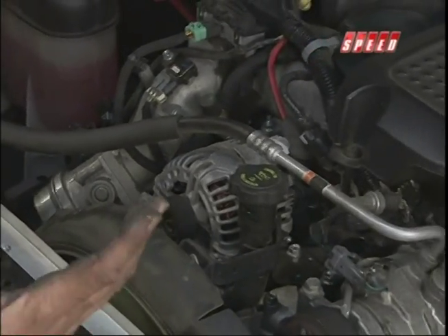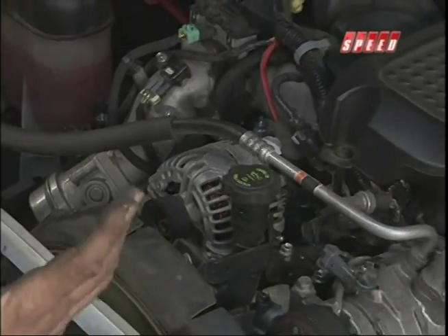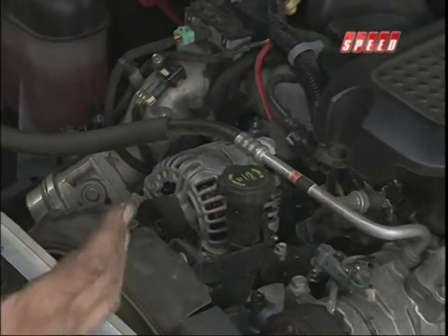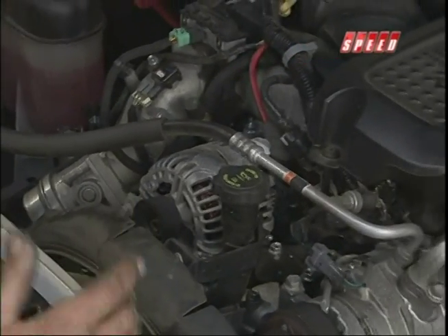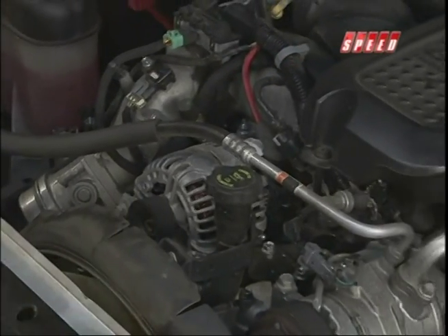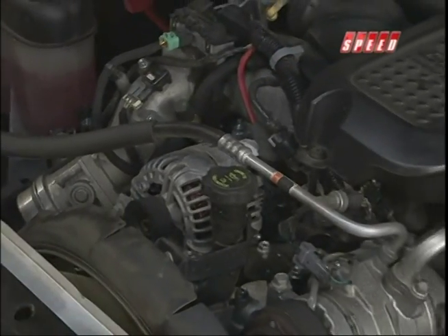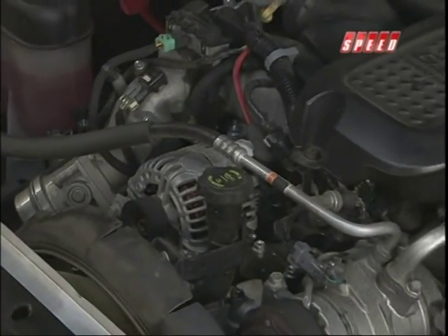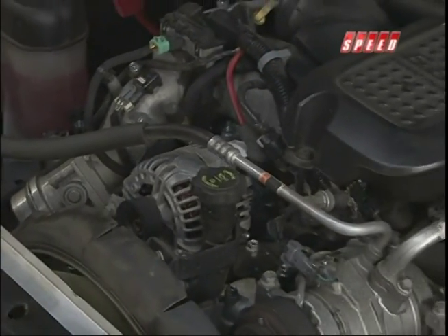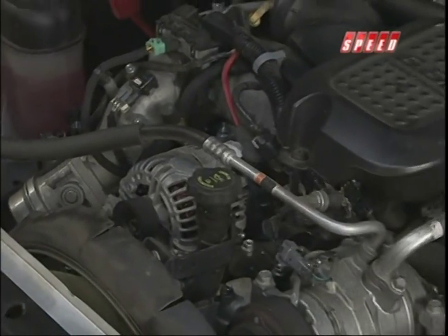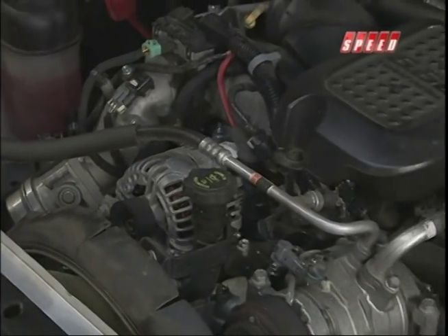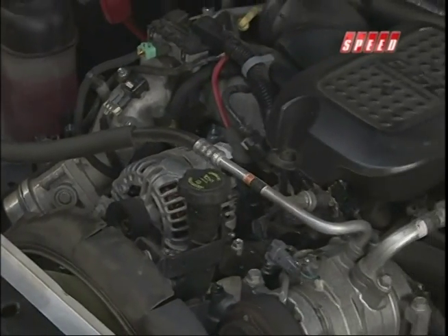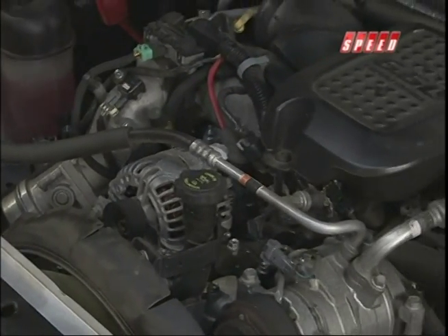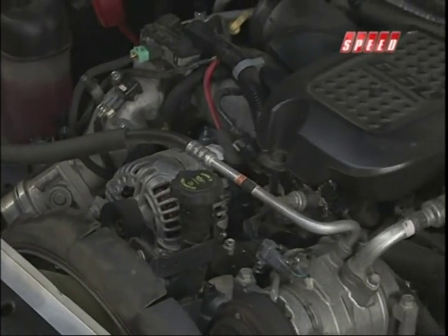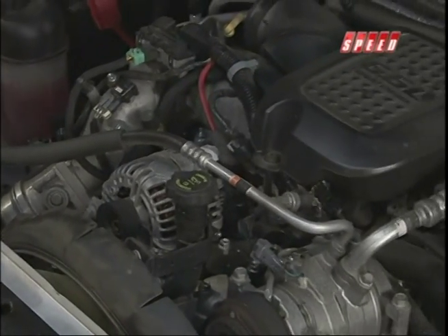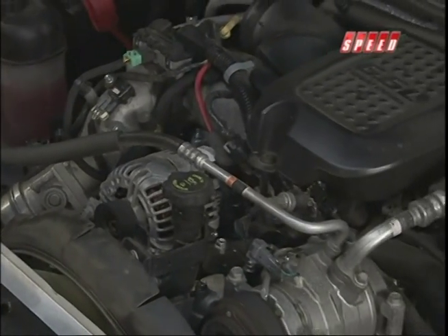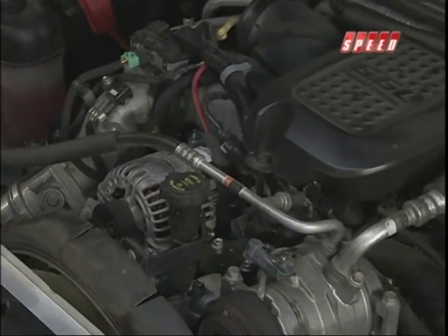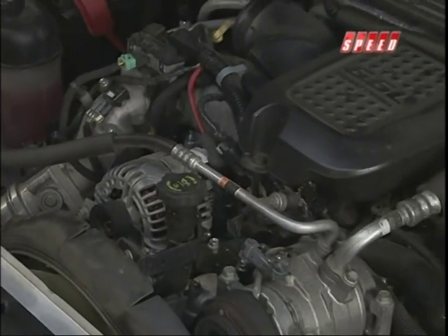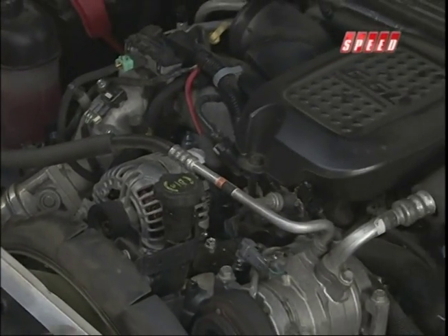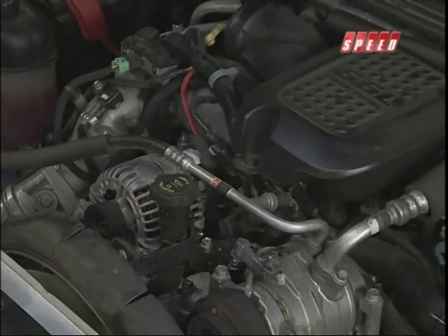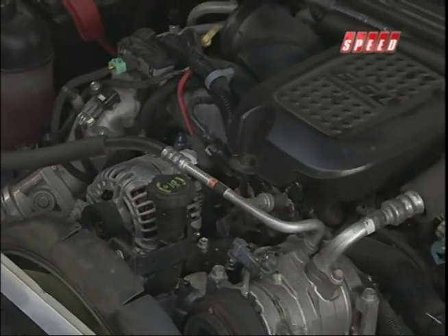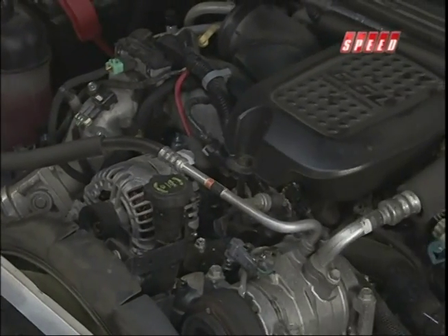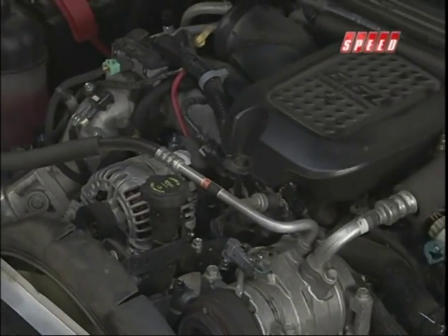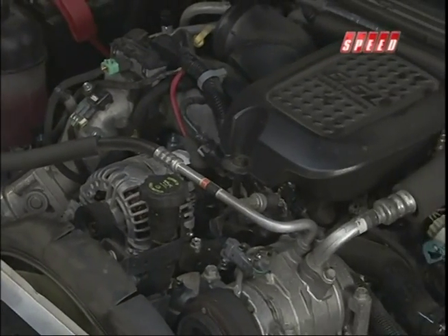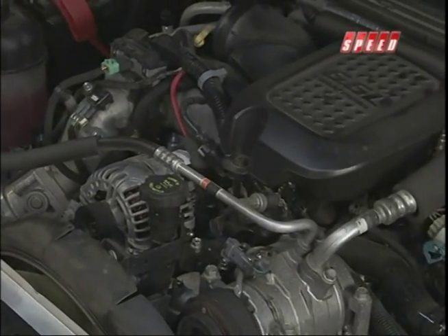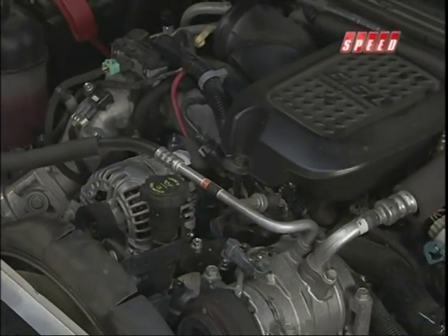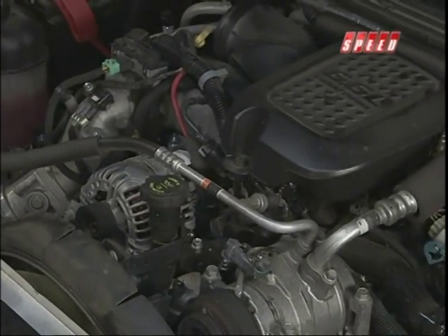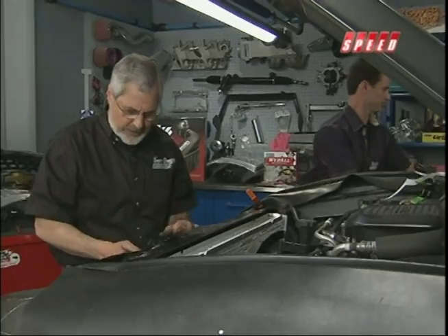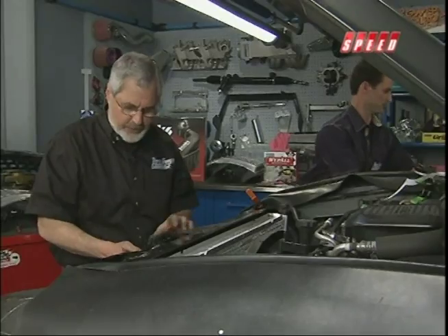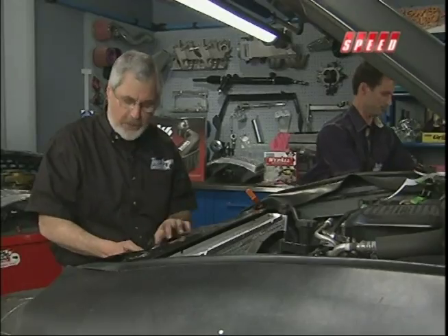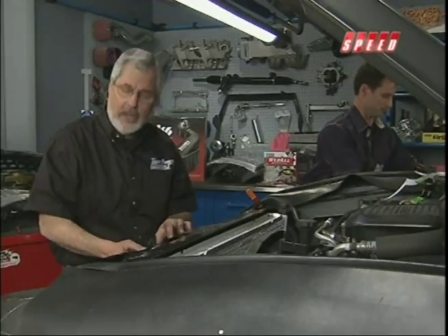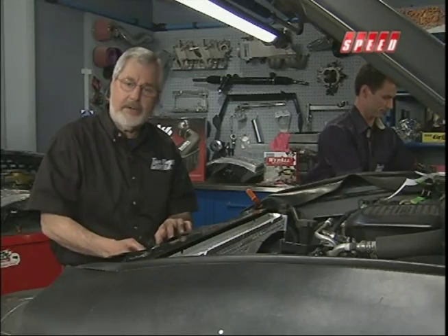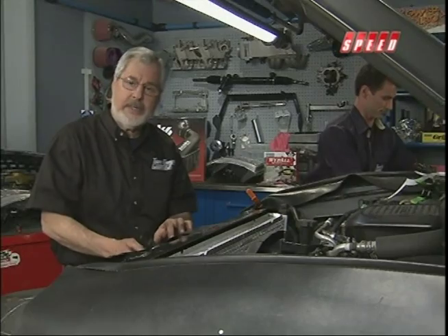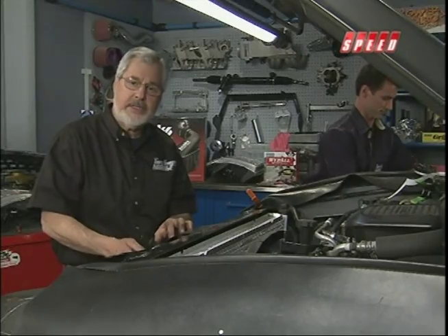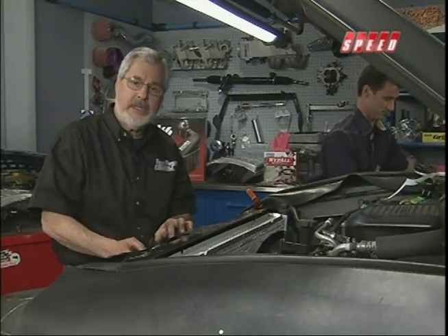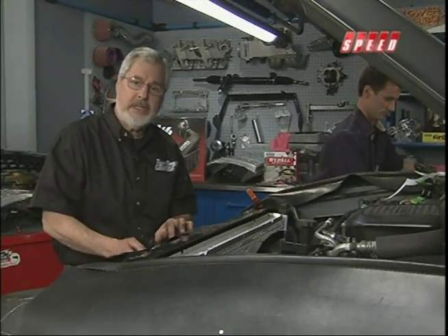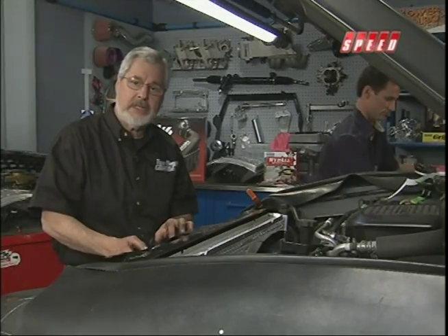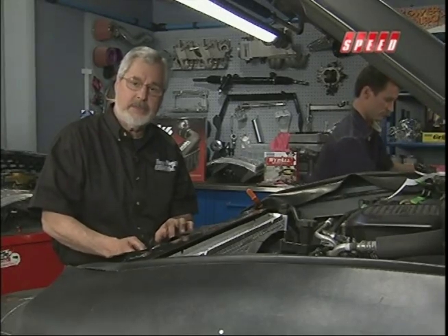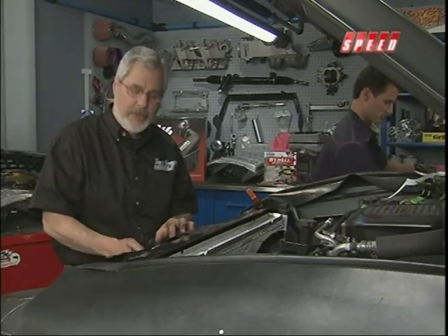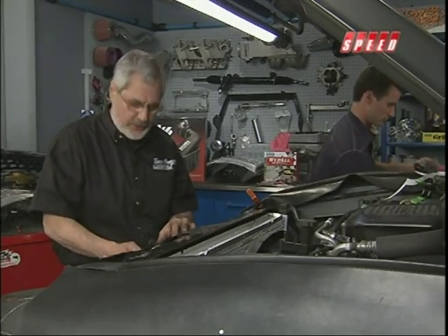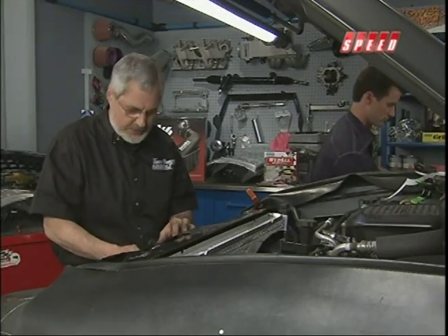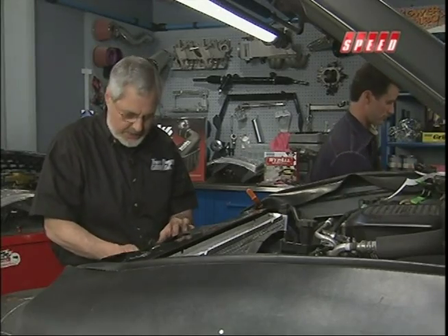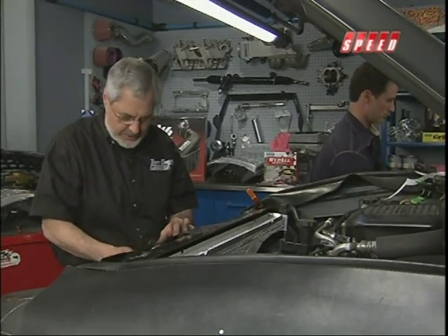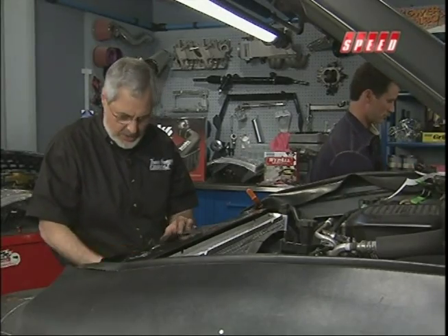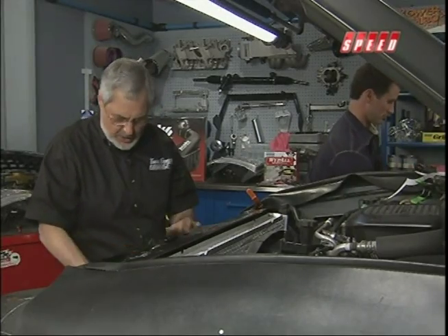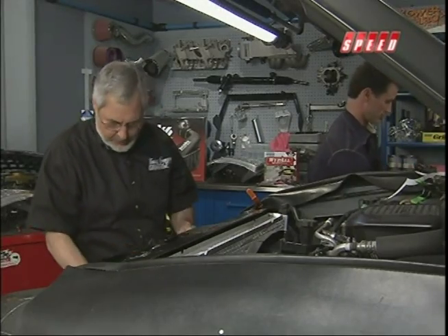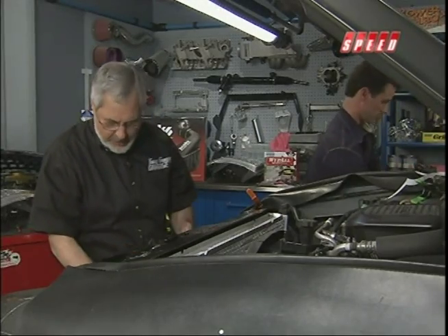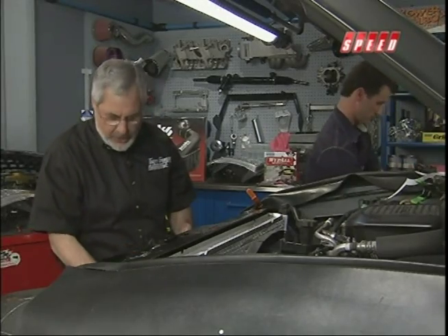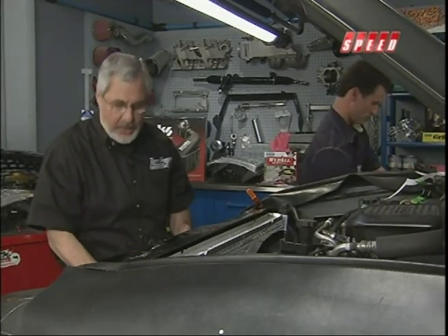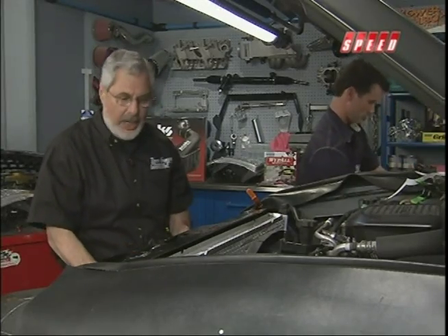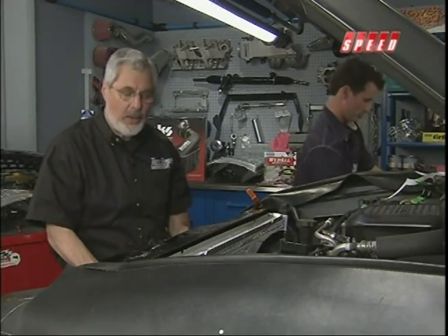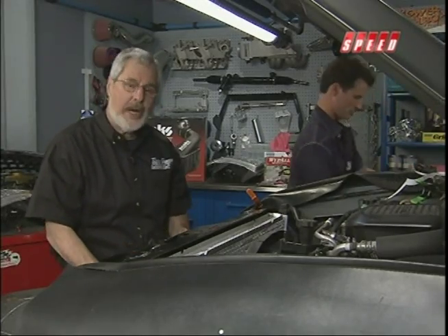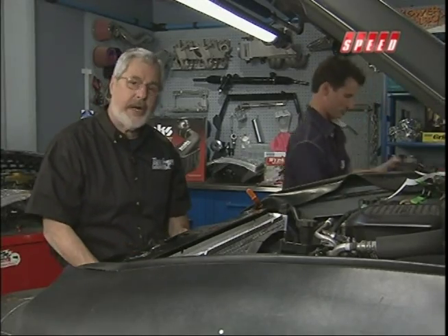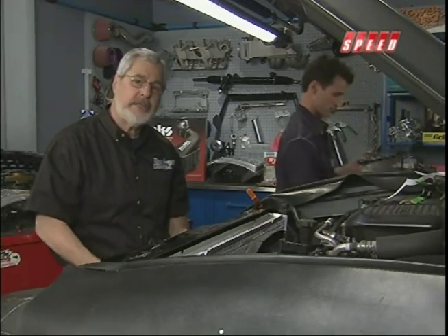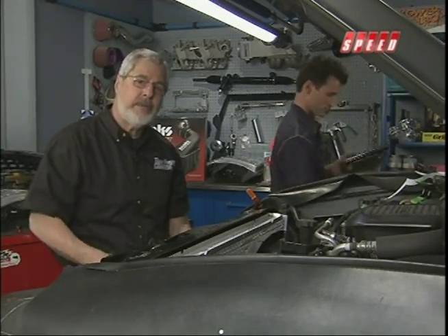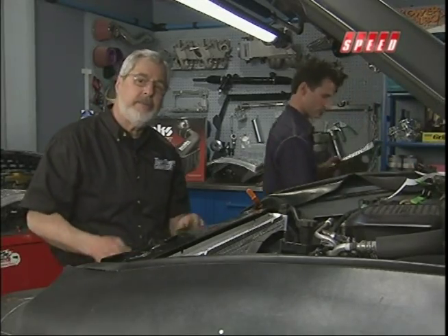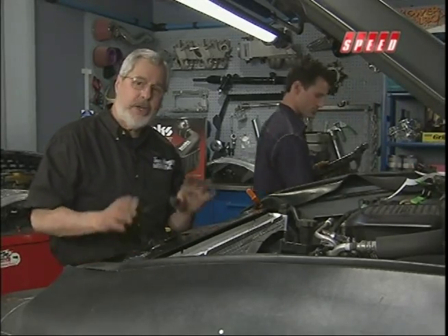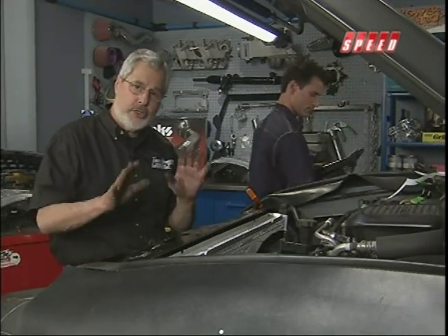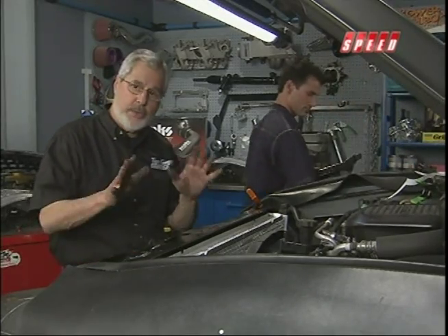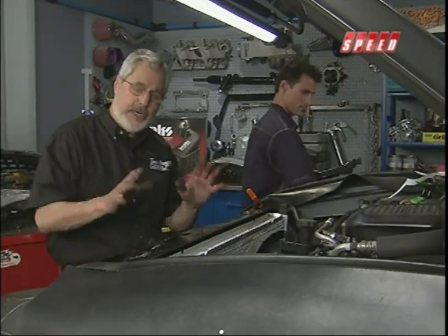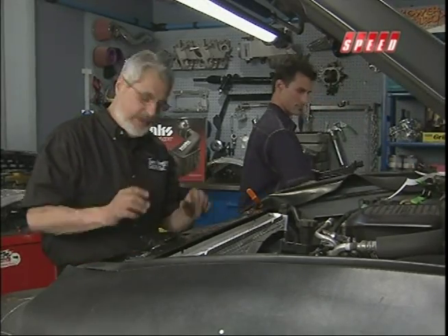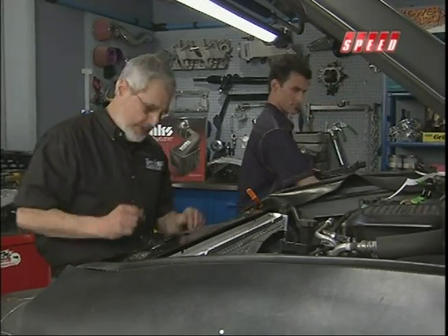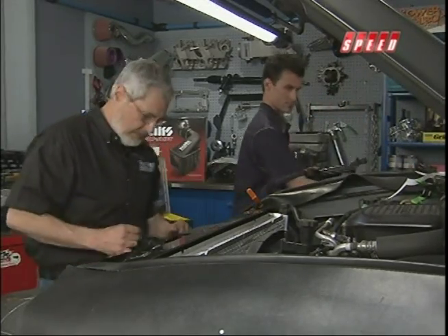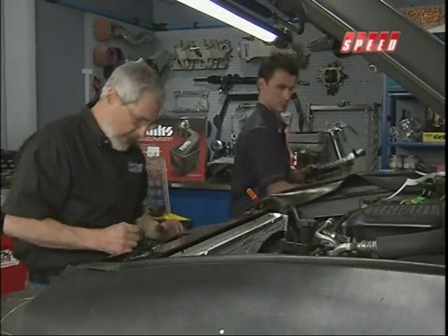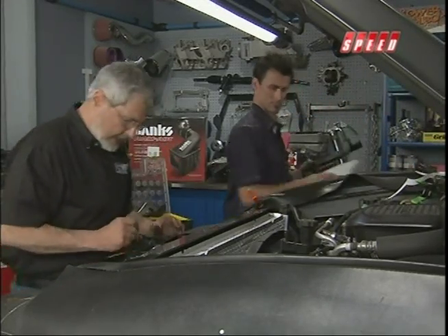Going to go ahead and get this thing cut out, finish putting all the rest of the nuts and bolts in, plug all the wires up, and make sure we get everything right.